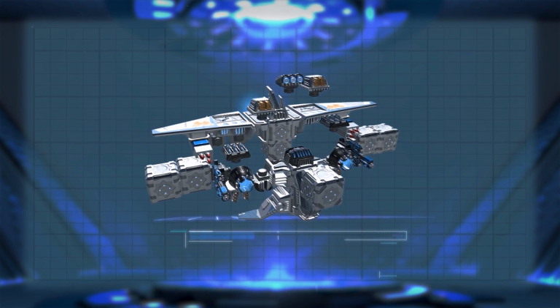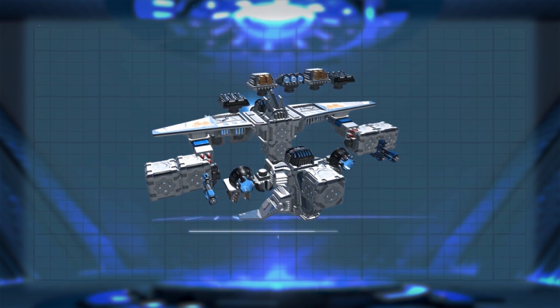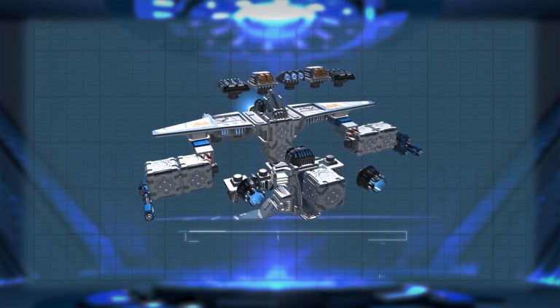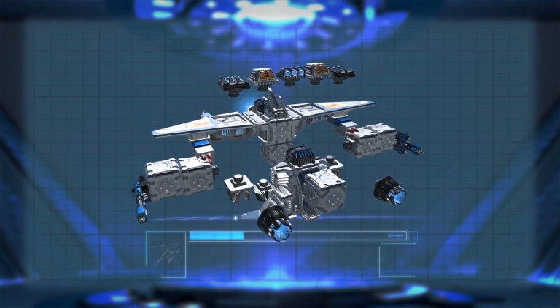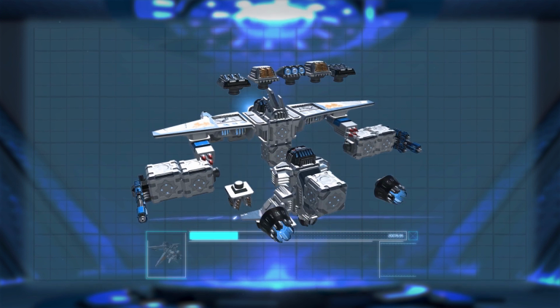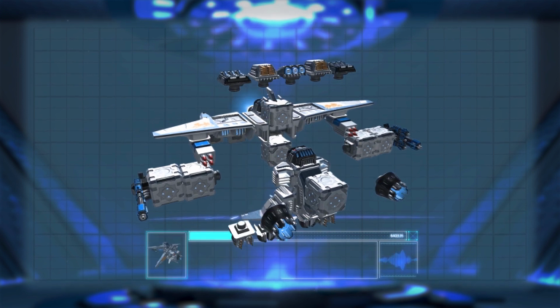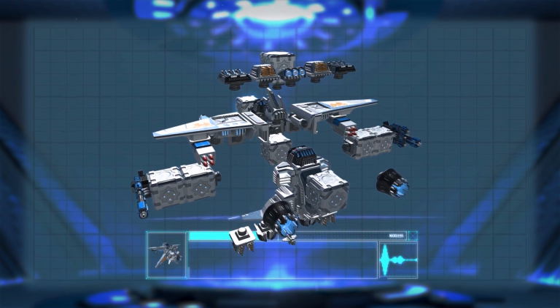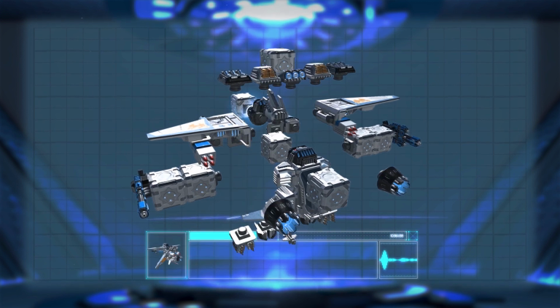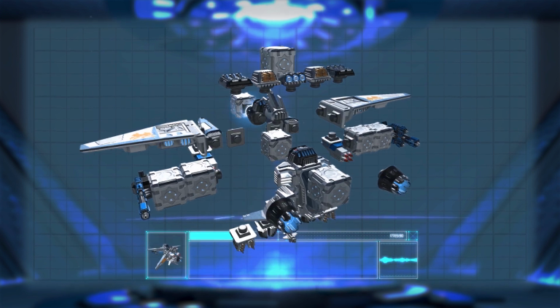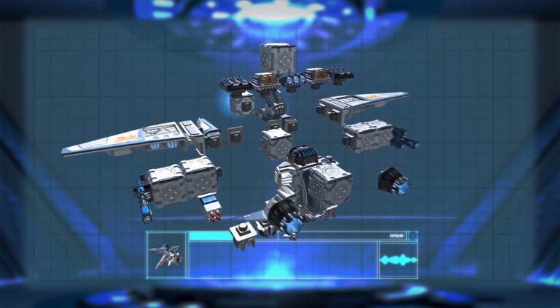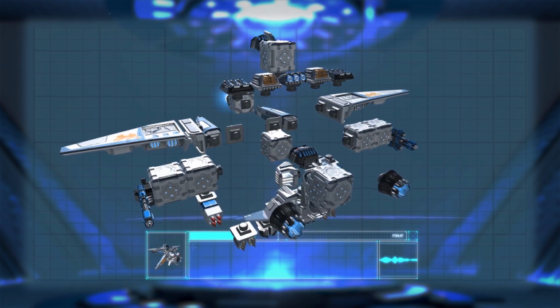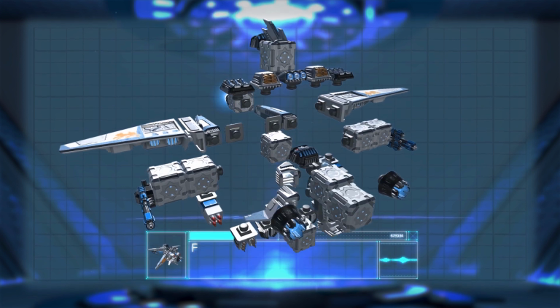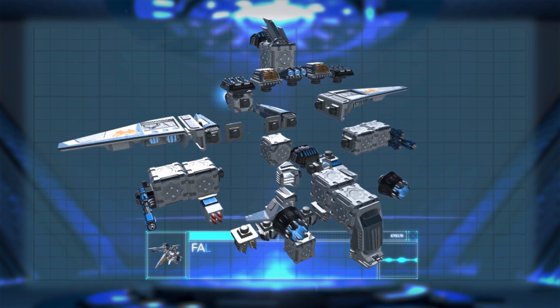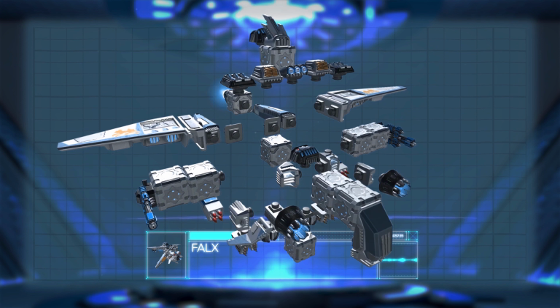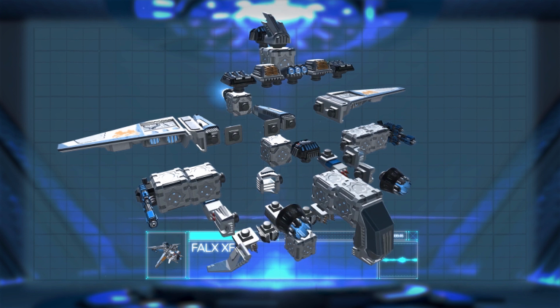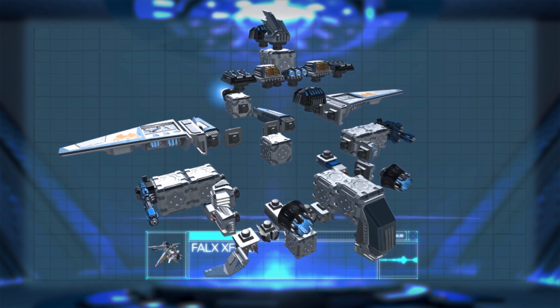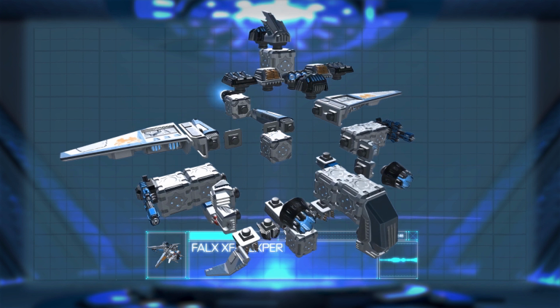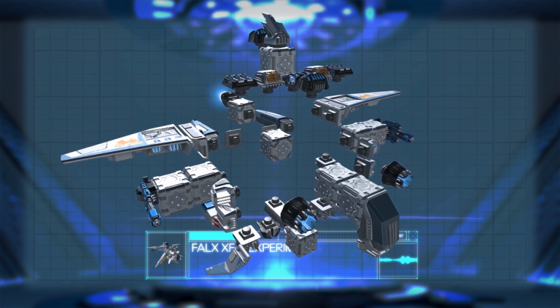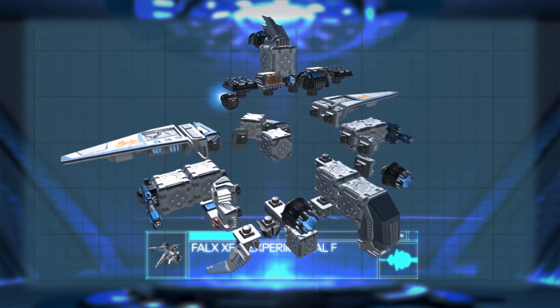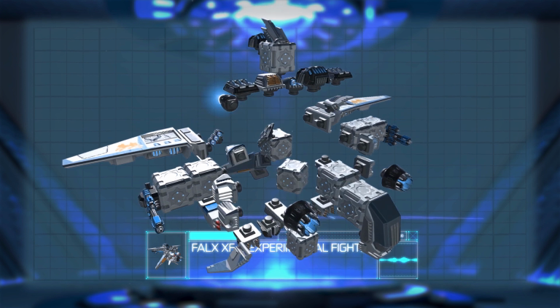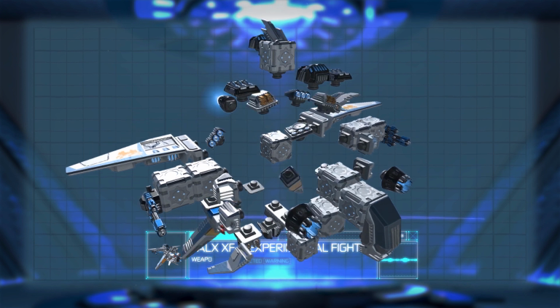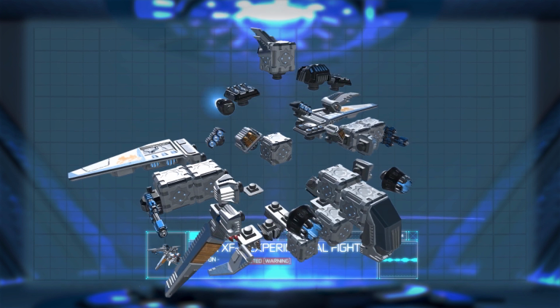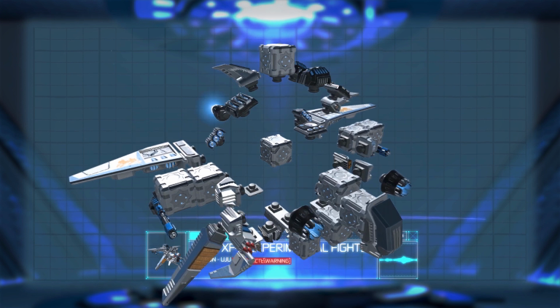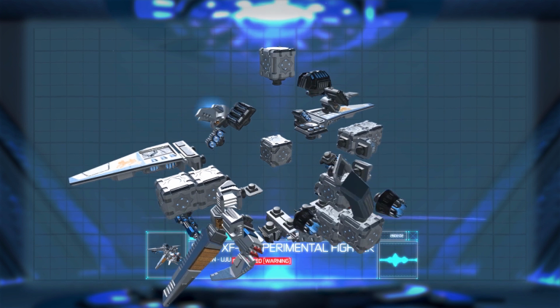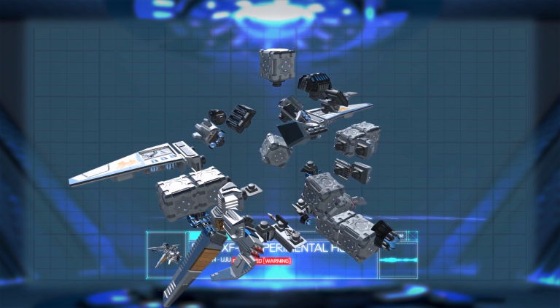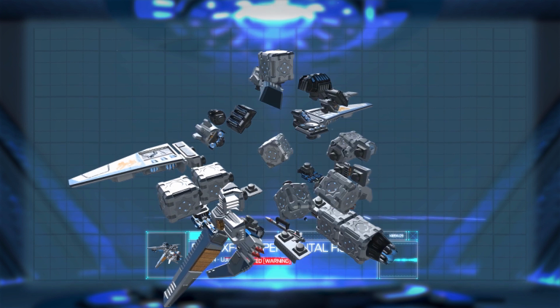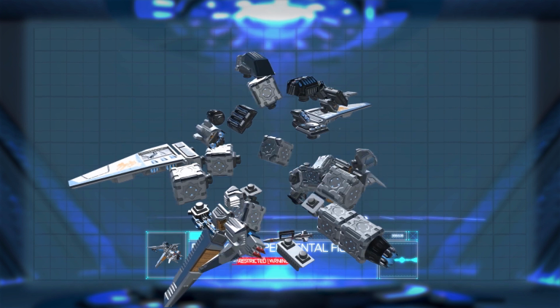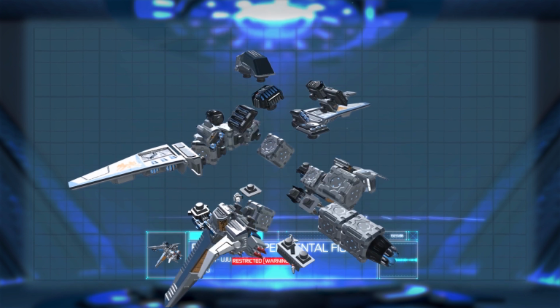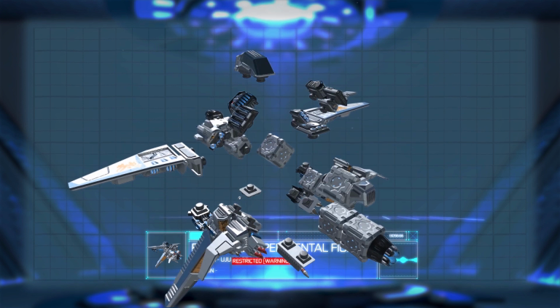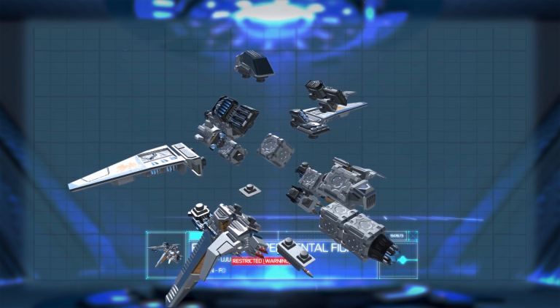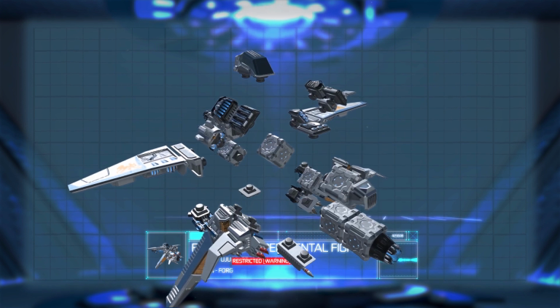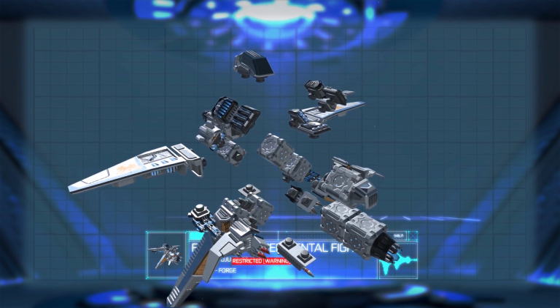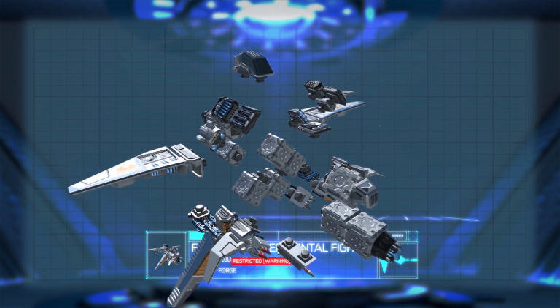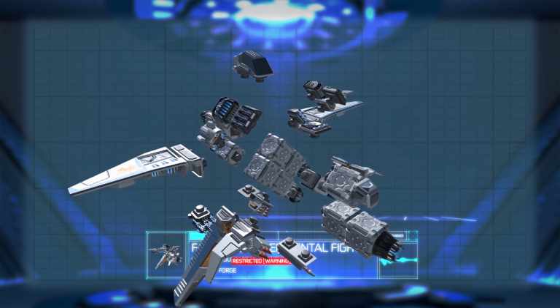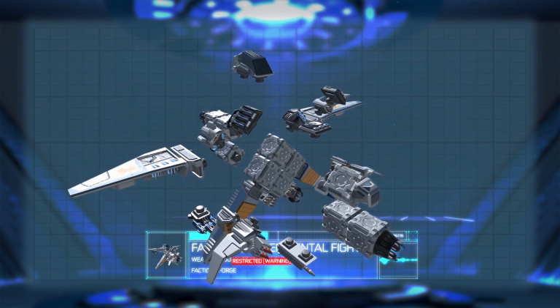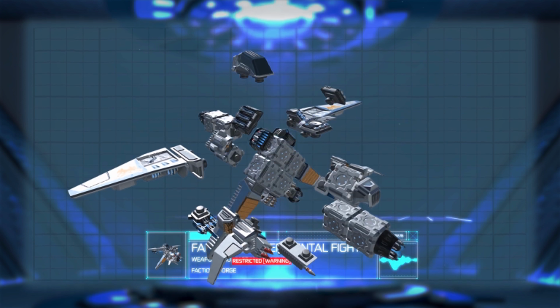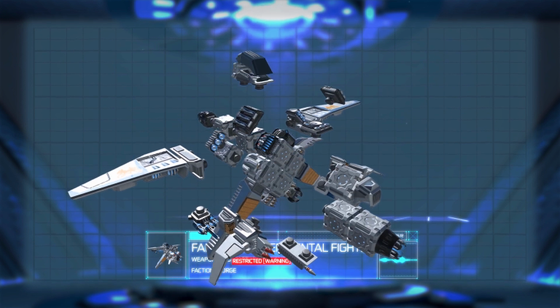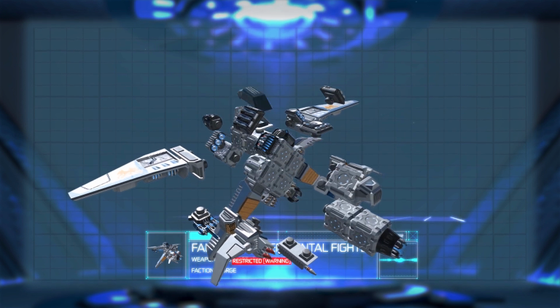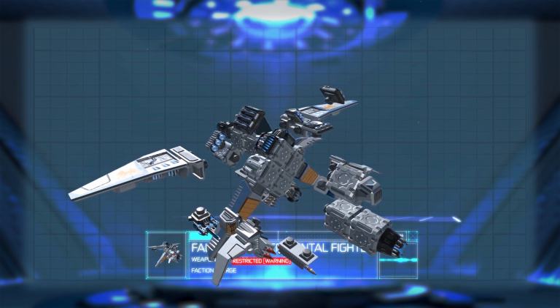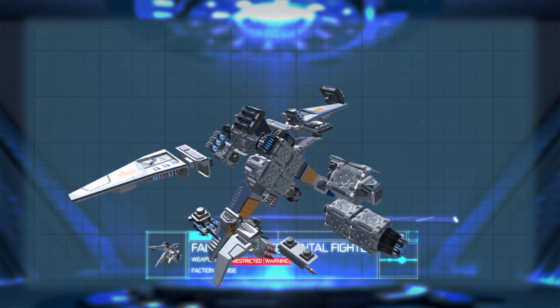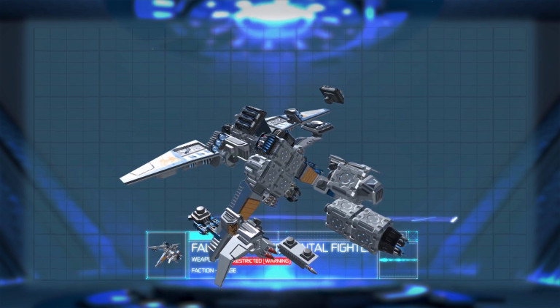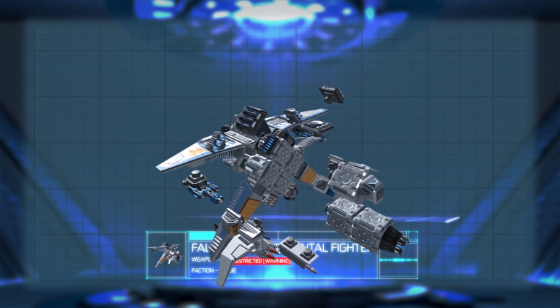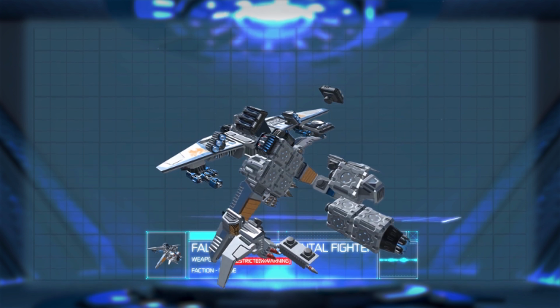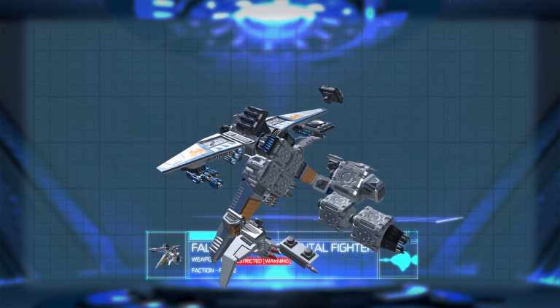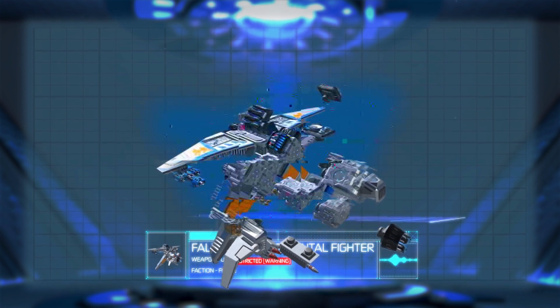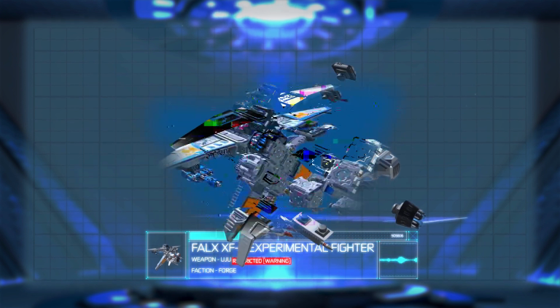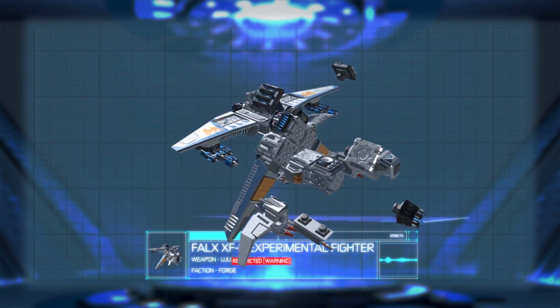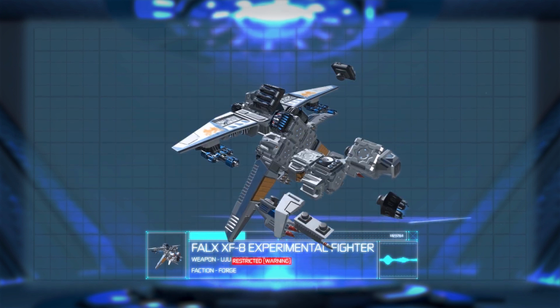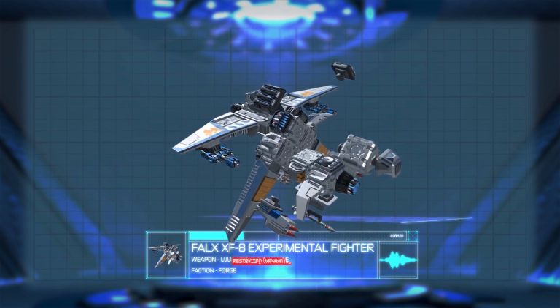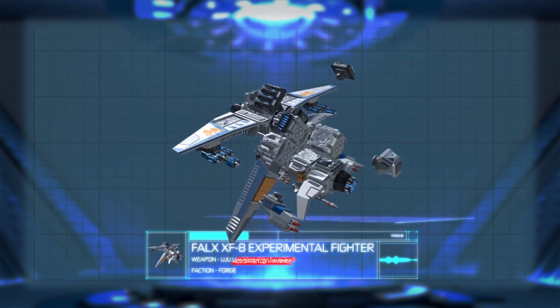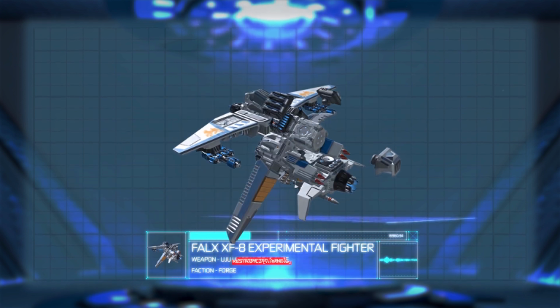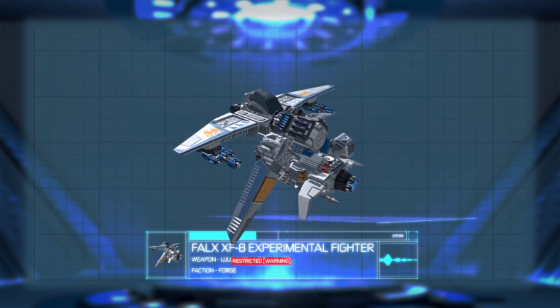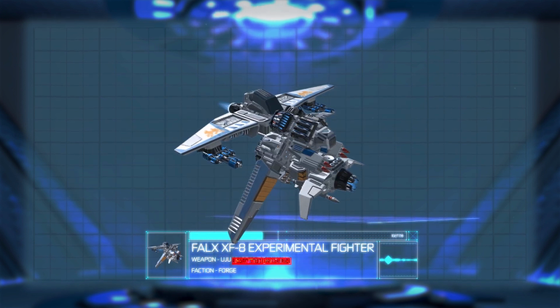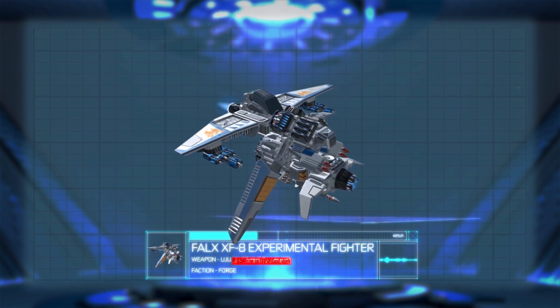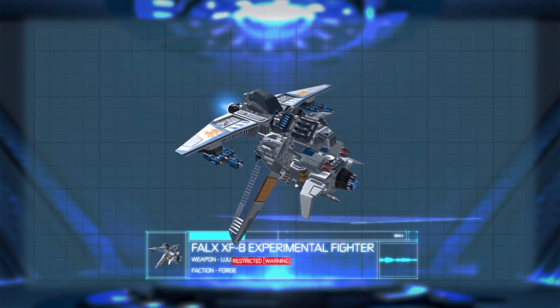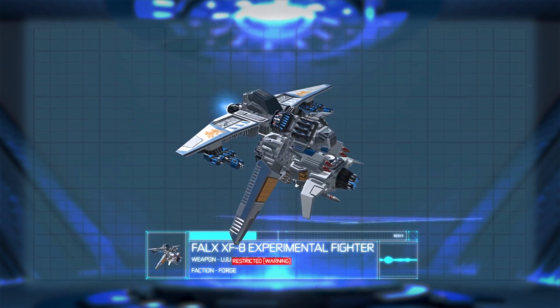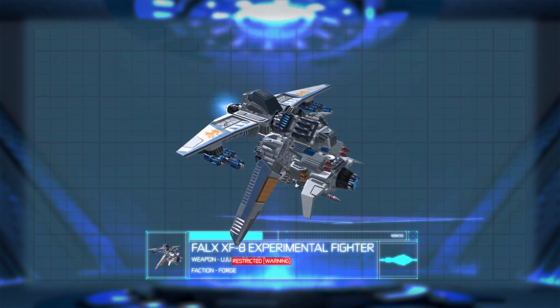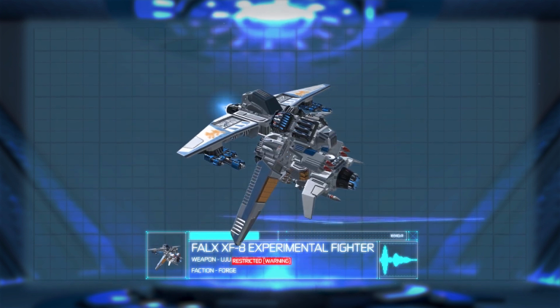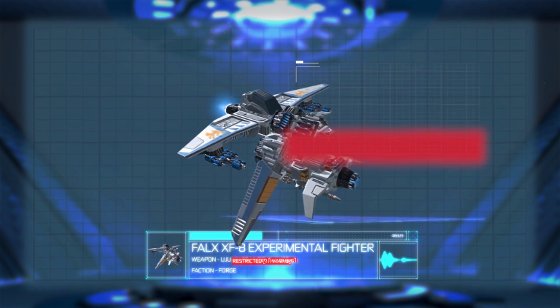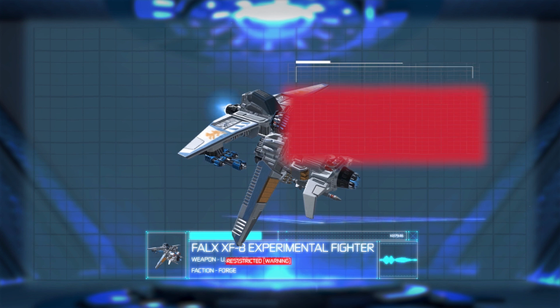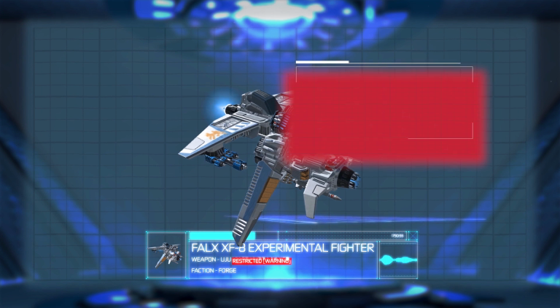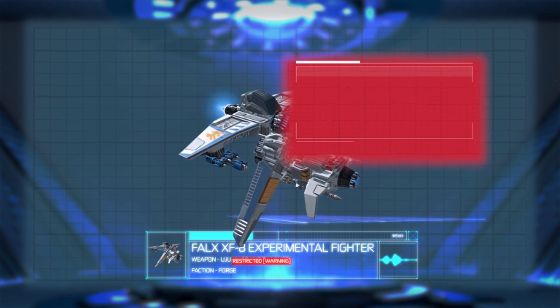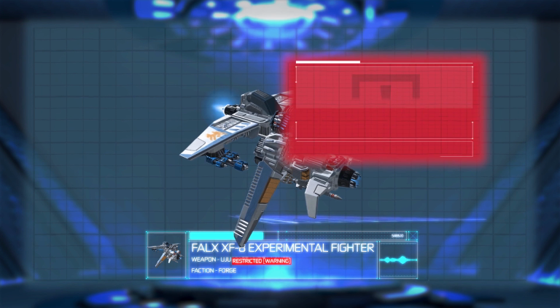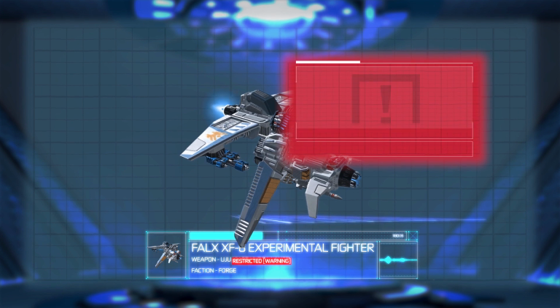FALX GA-15 Ground Assault for thin atmospheres with a vertical build and a barrage of firepower. Tertiary battle build. FALX XF-8 Experimental Finder configured forward to concentrate firepower on target.